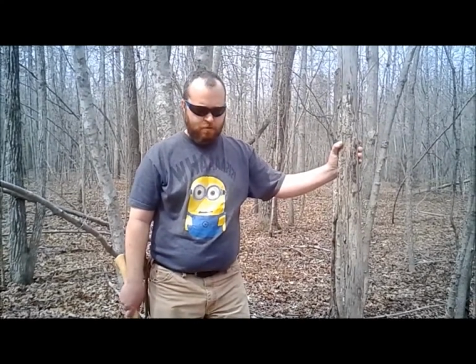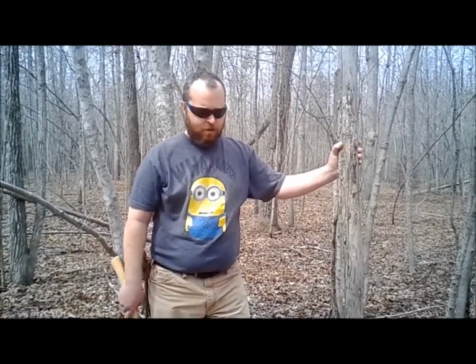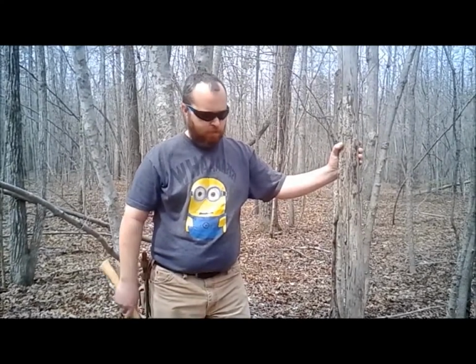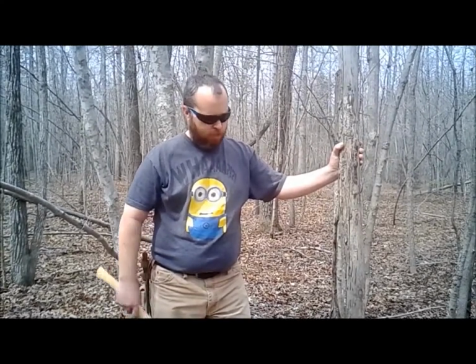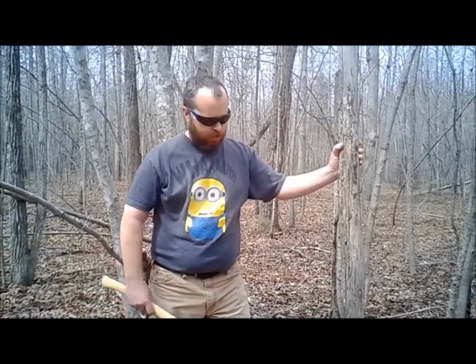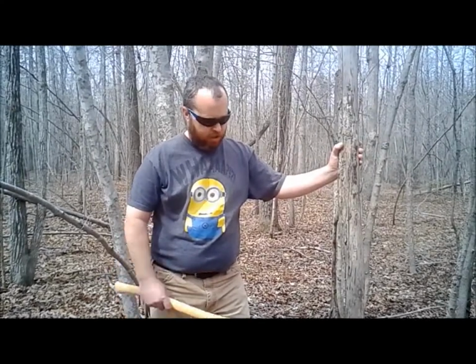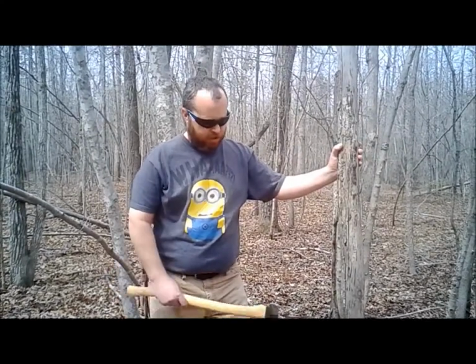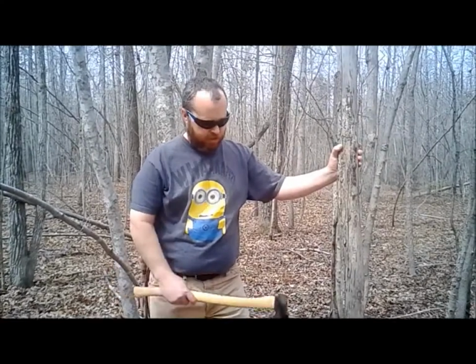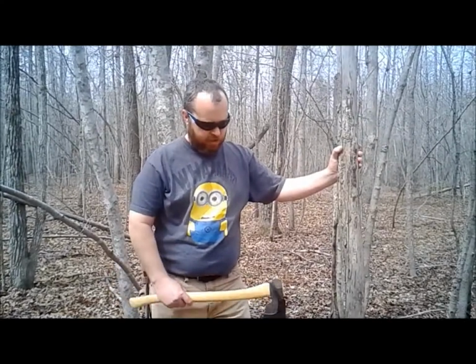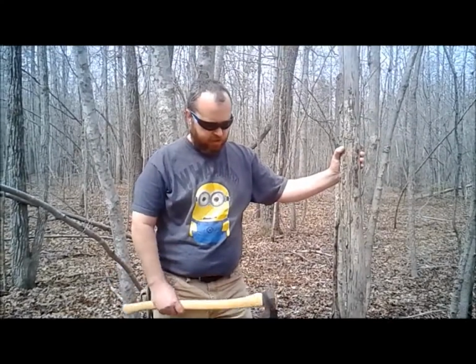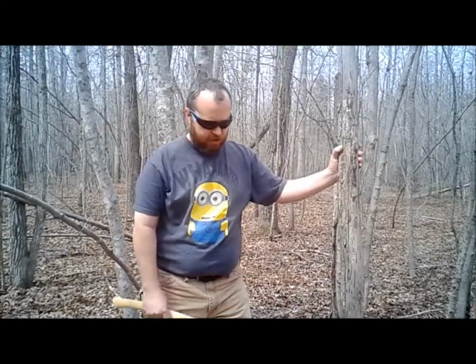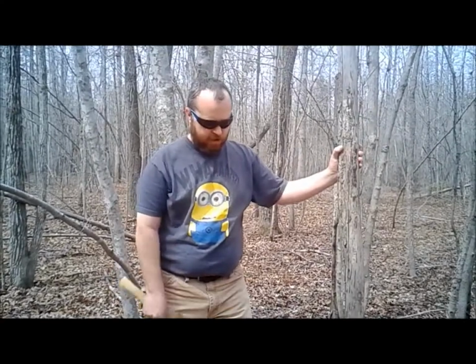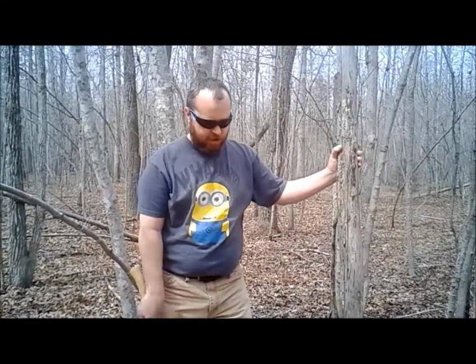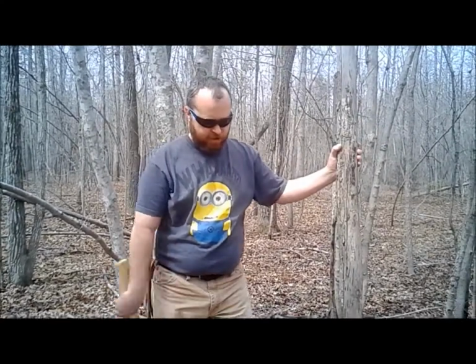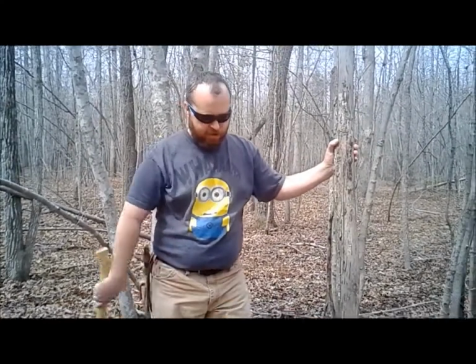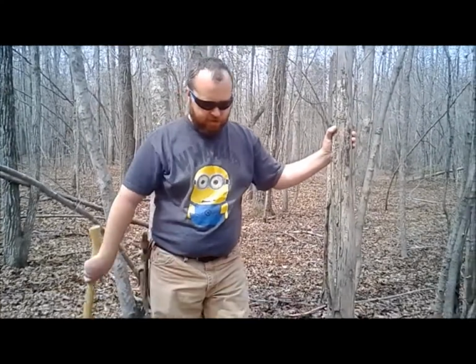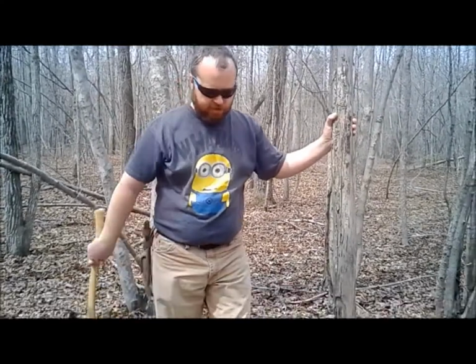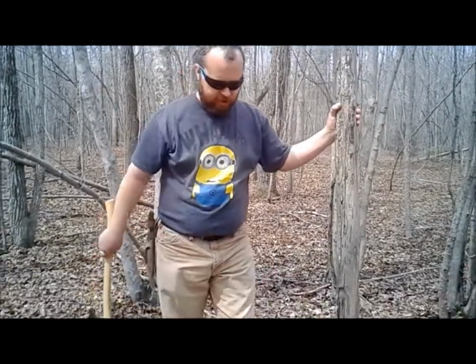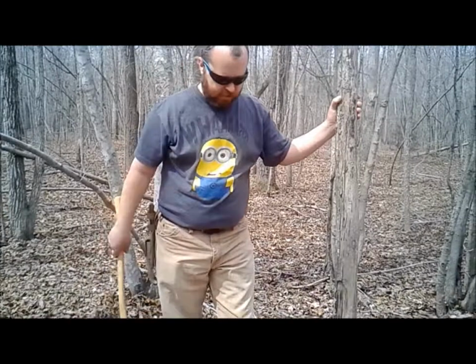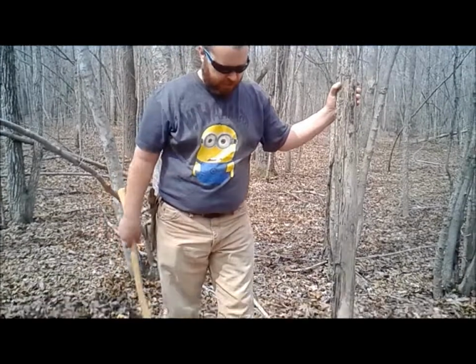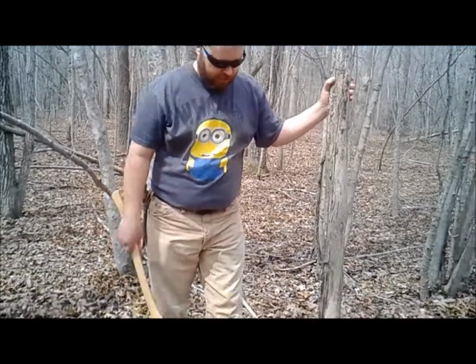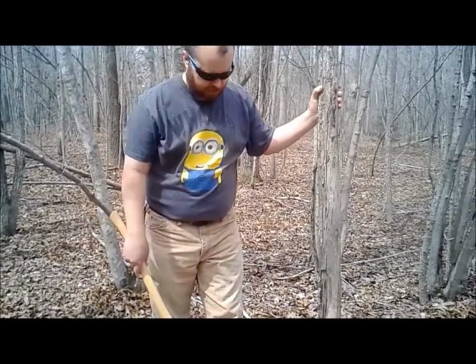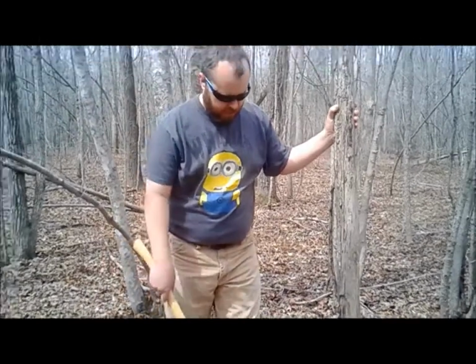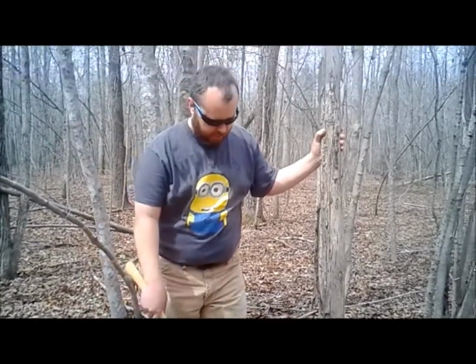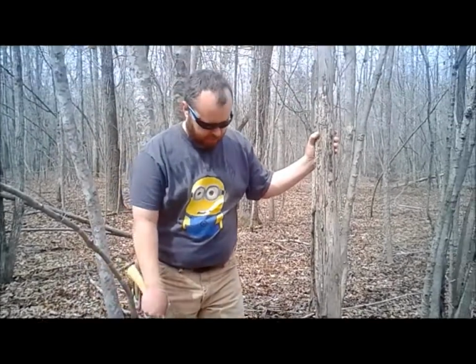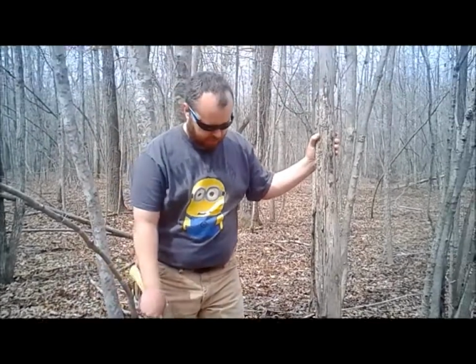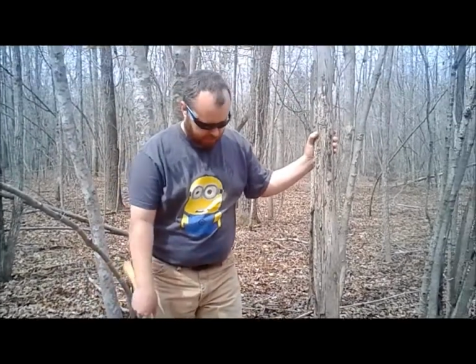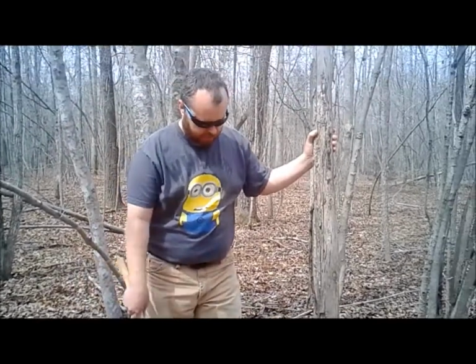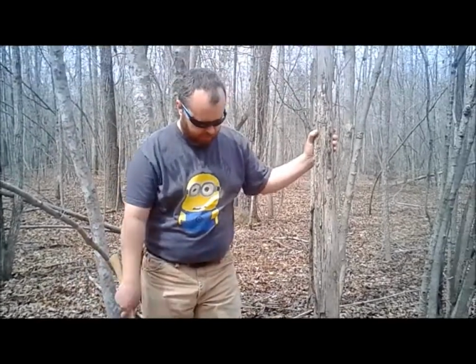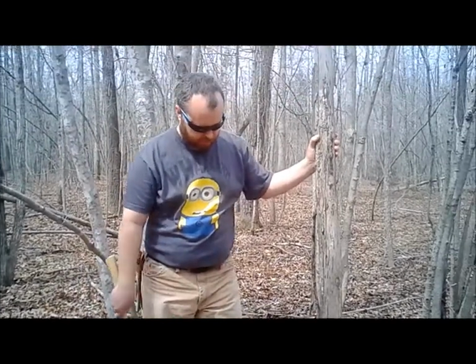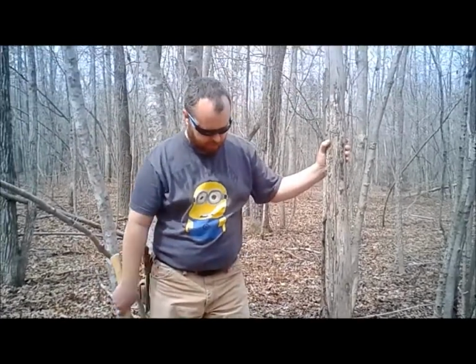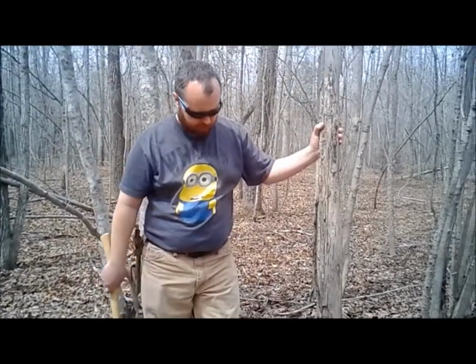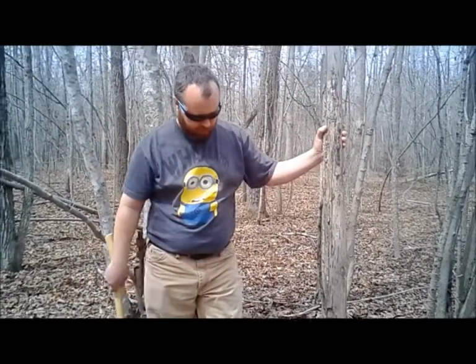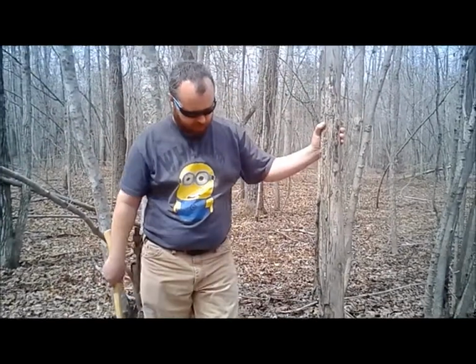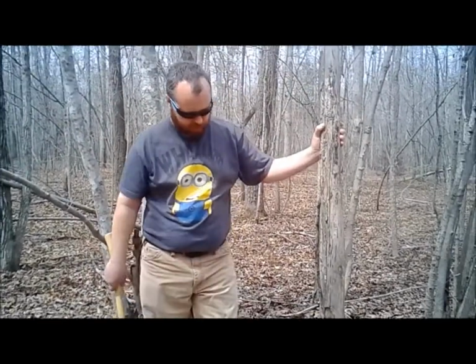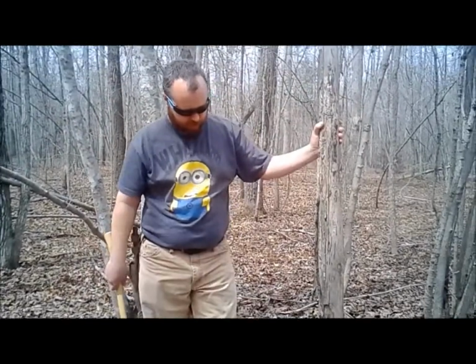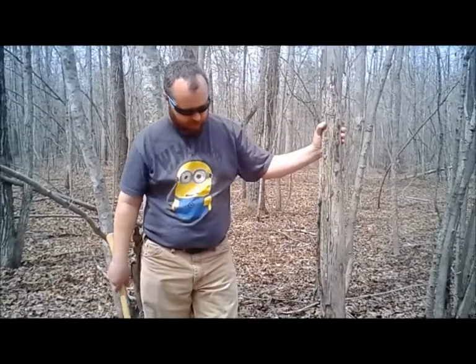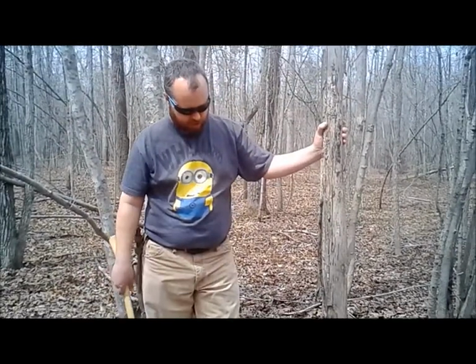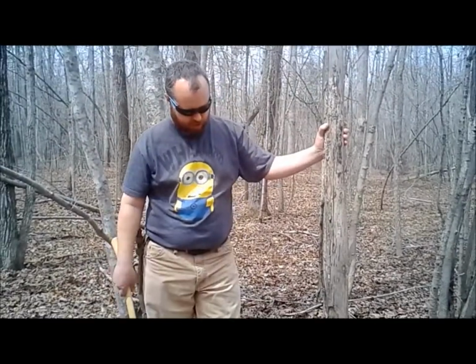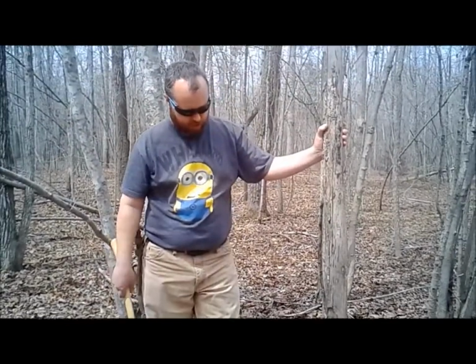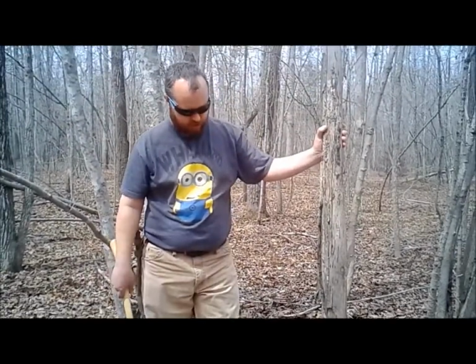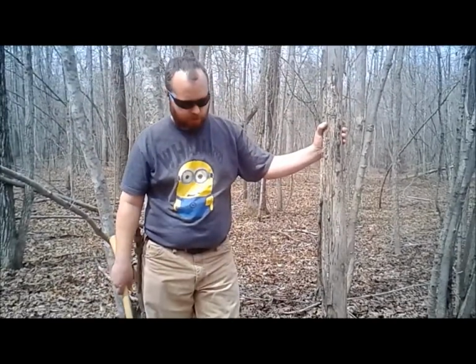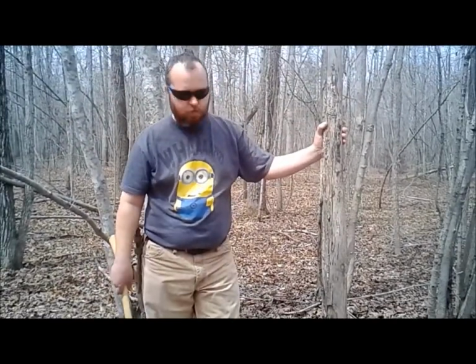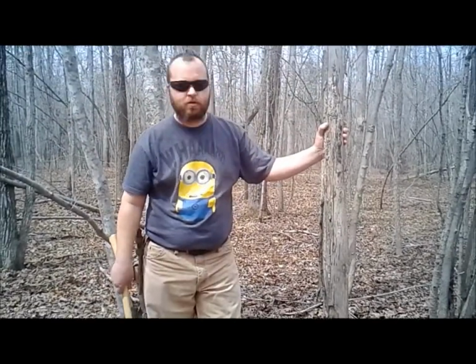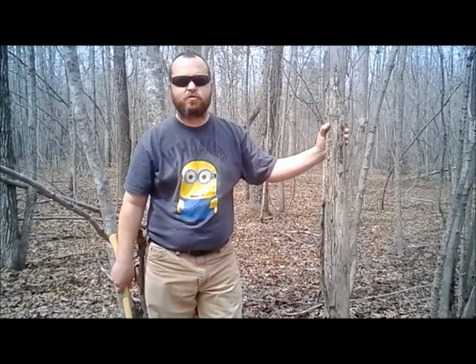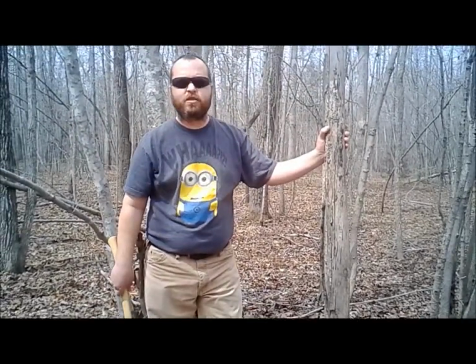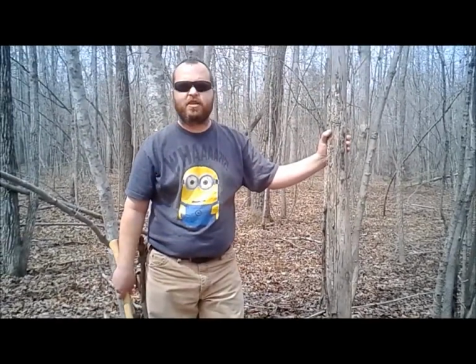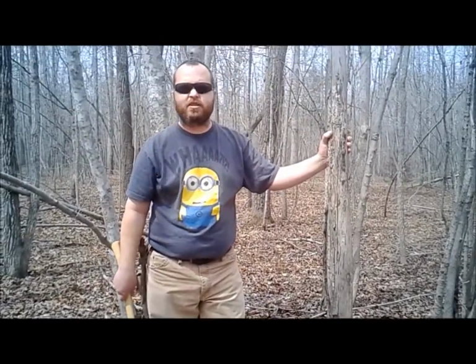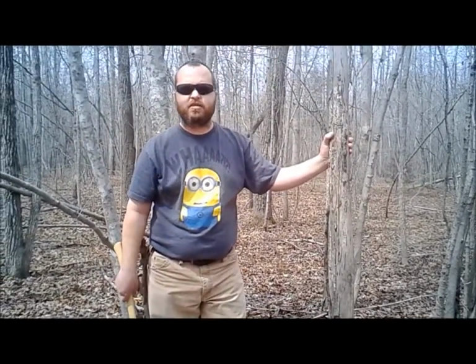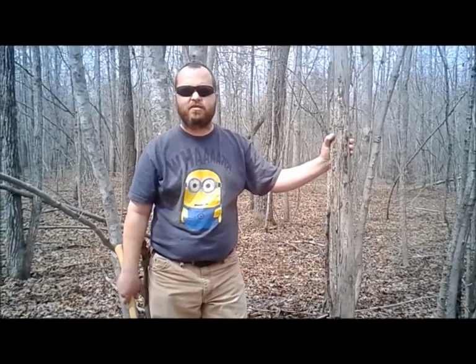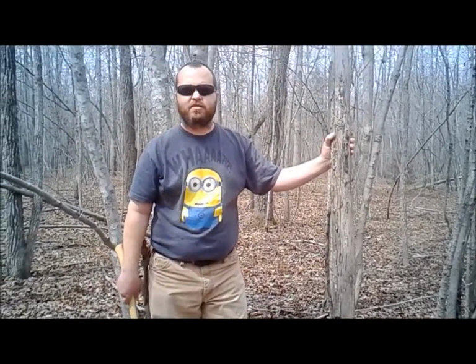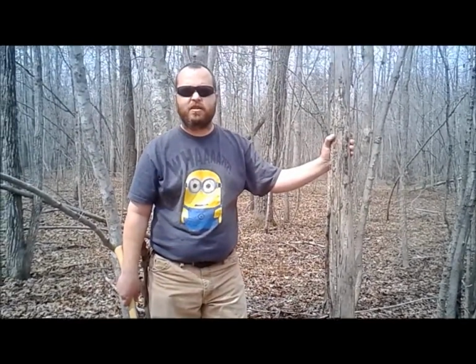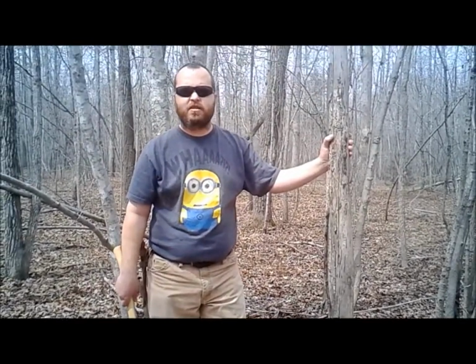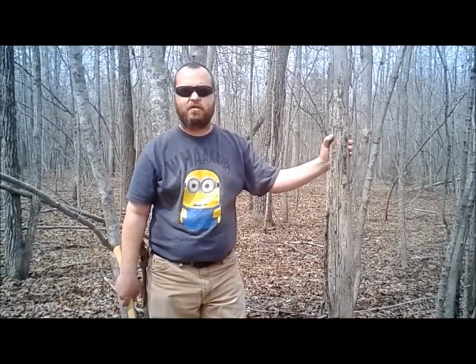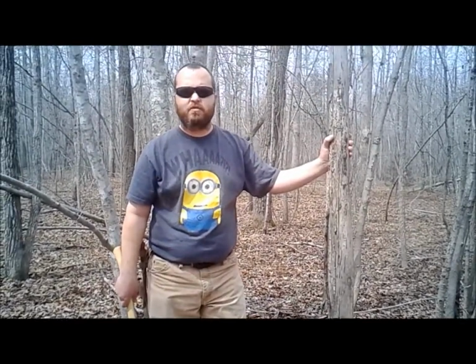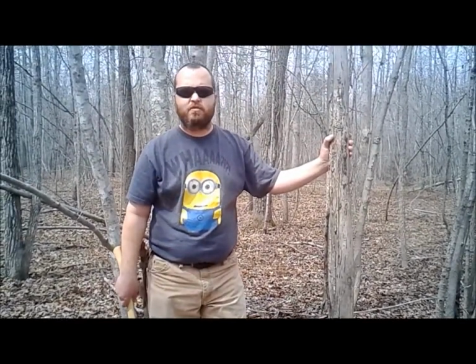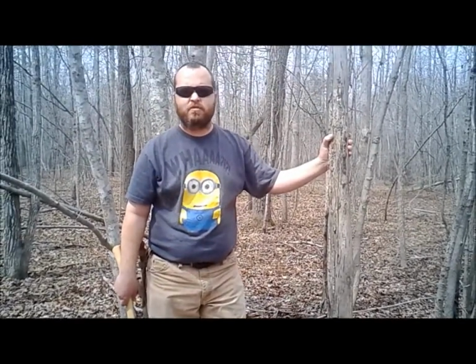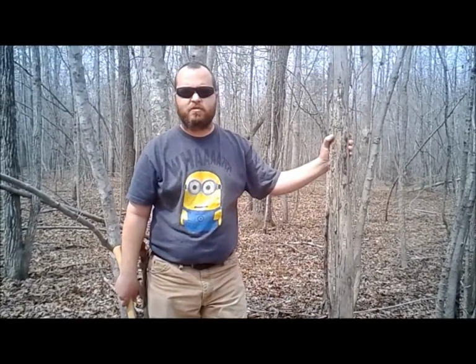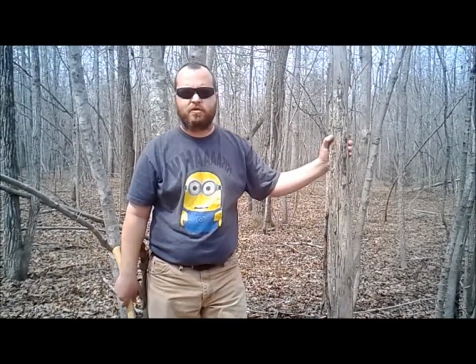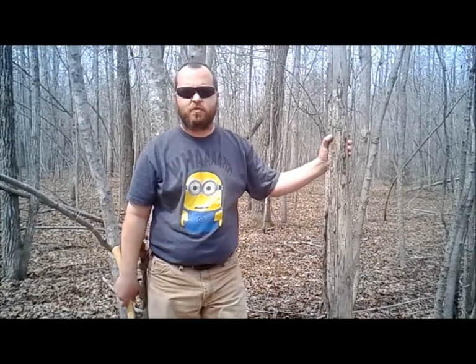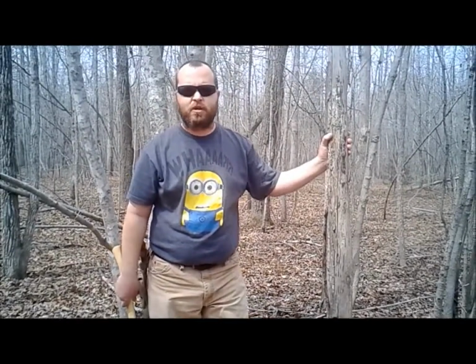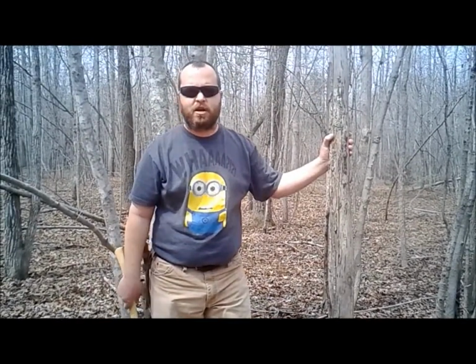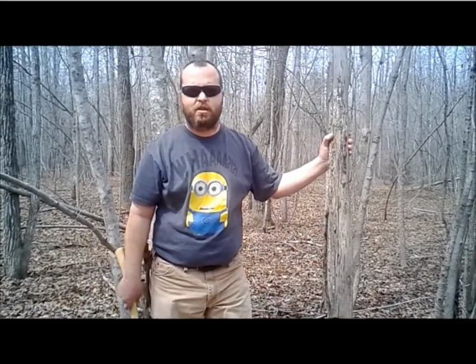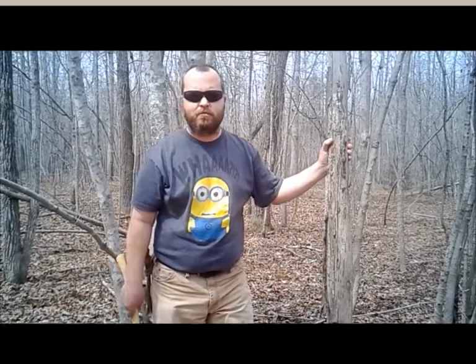I'm going to cut a section out of this, take it back up, and we'll try to get this thing going and see what happens.